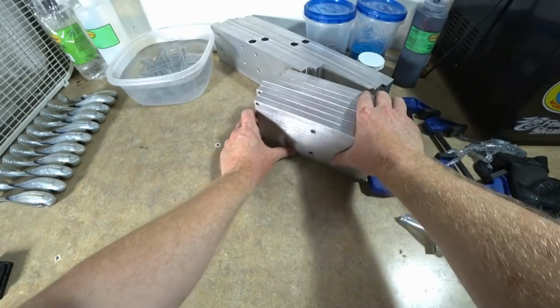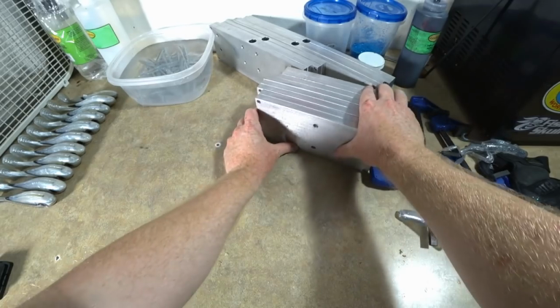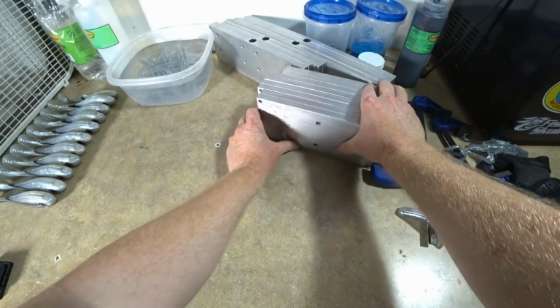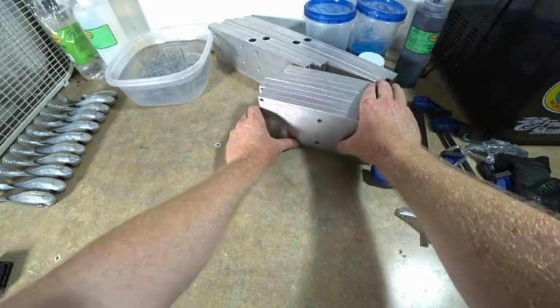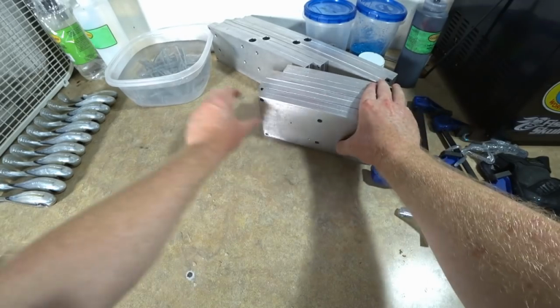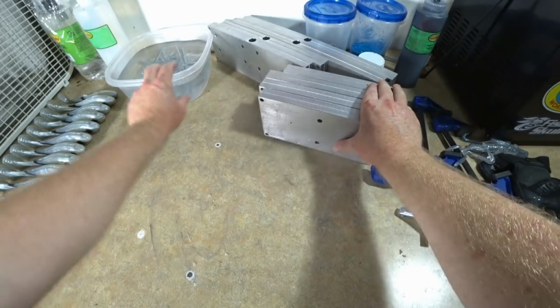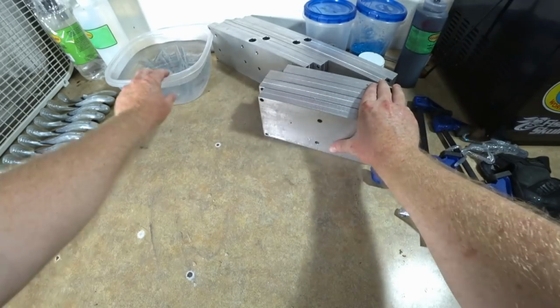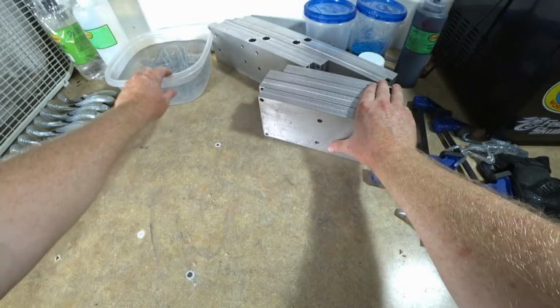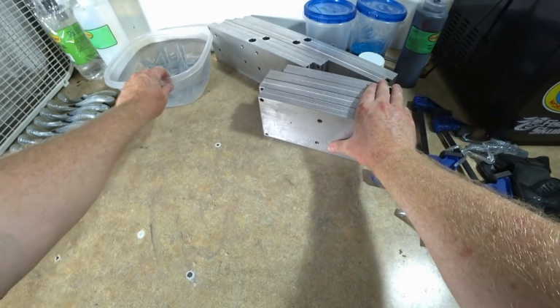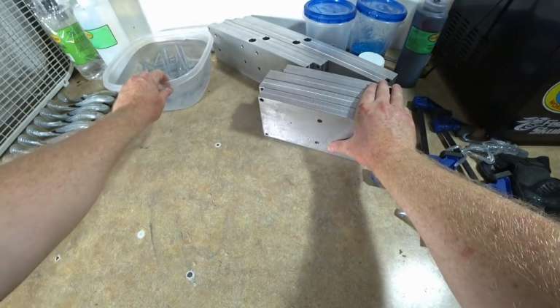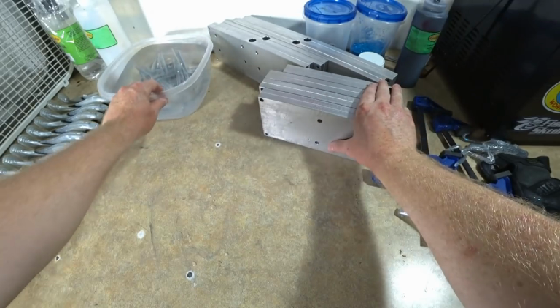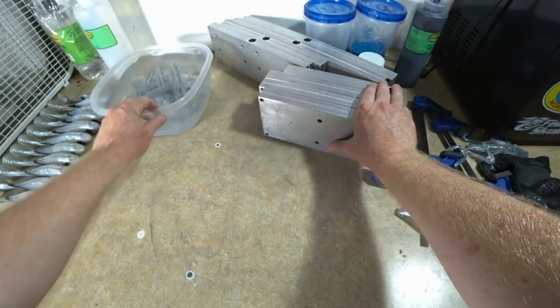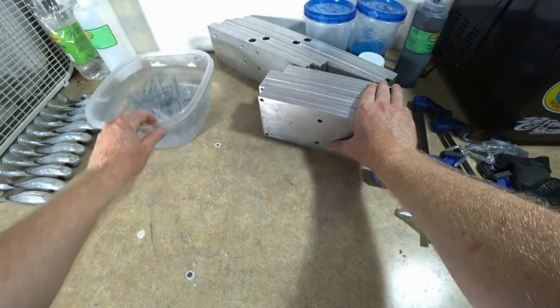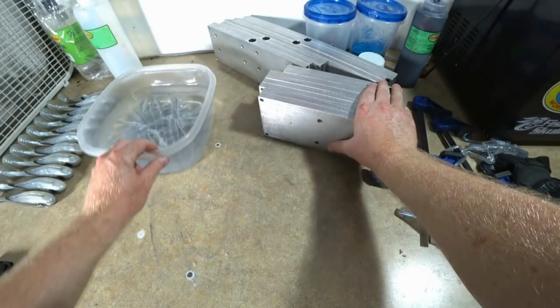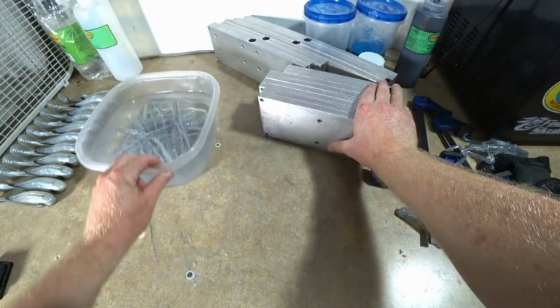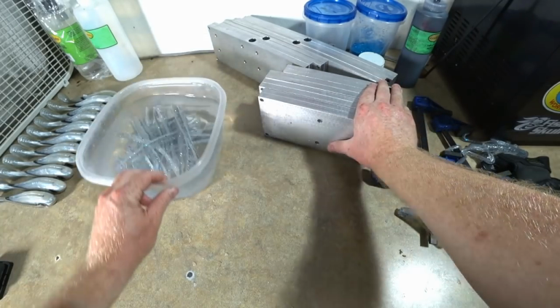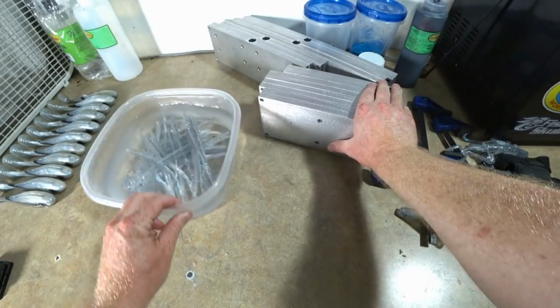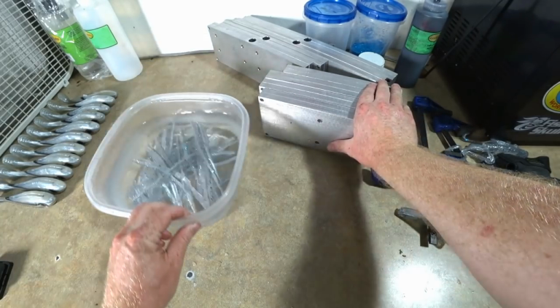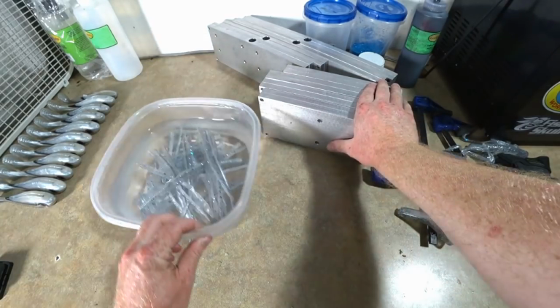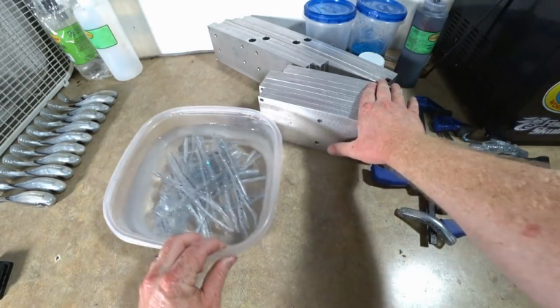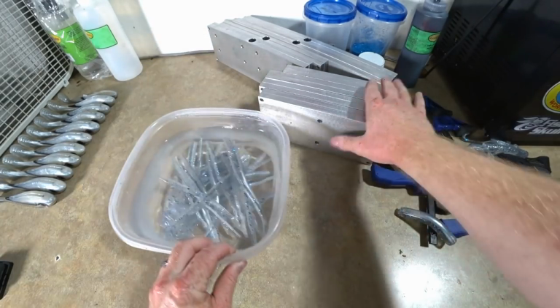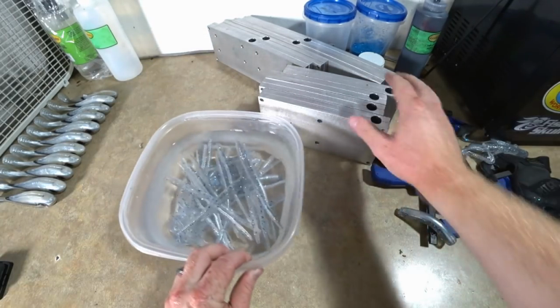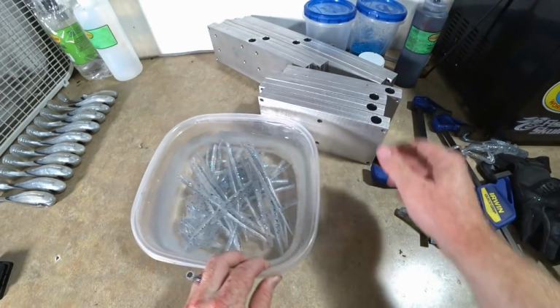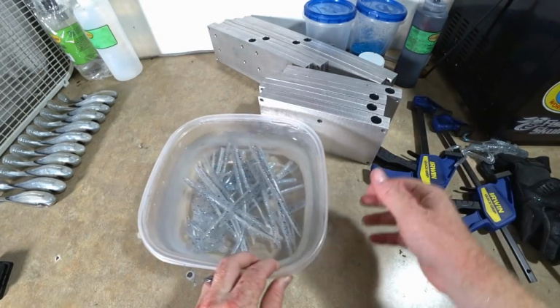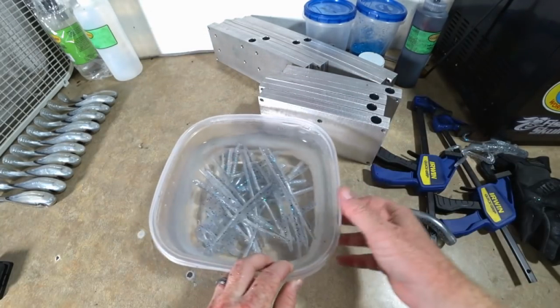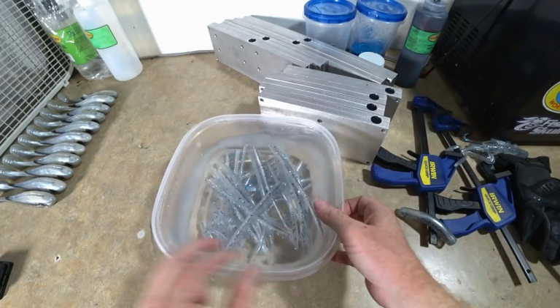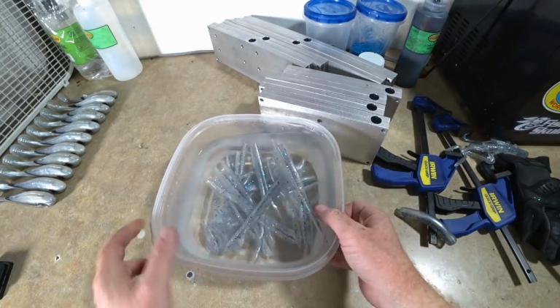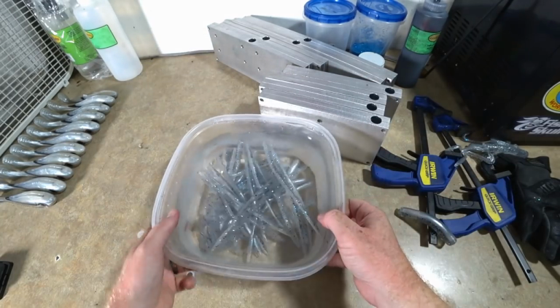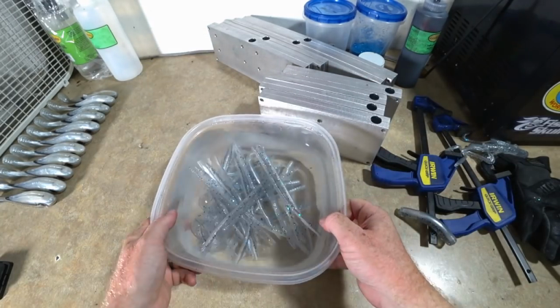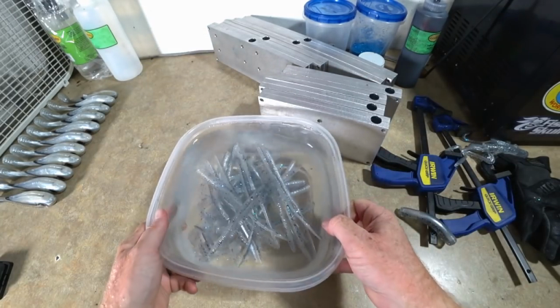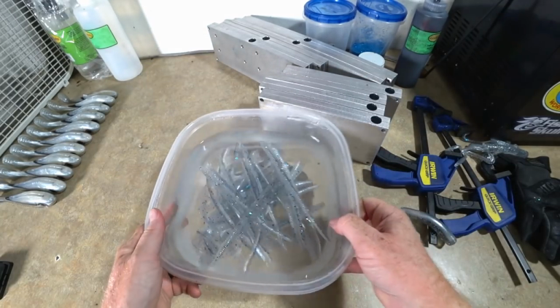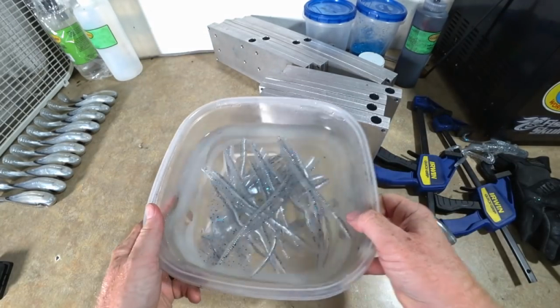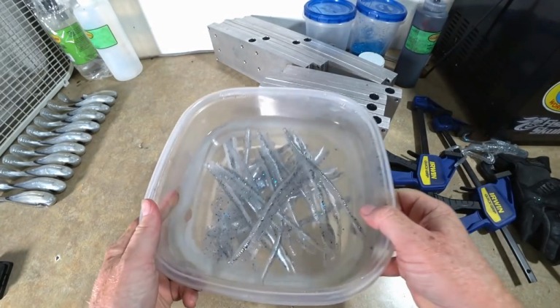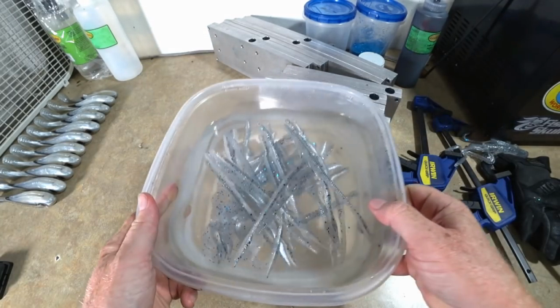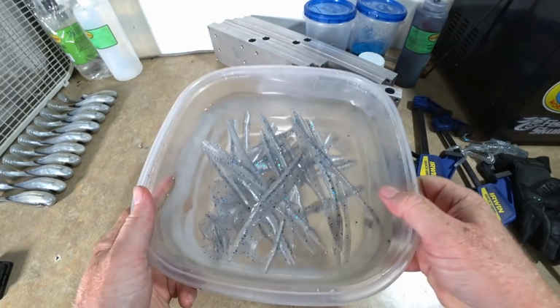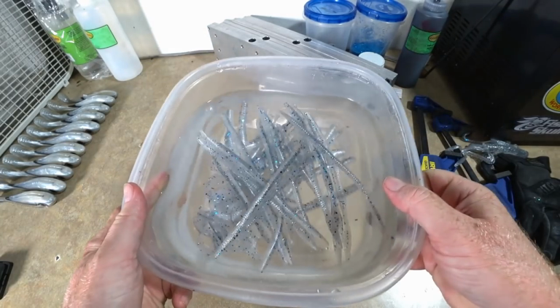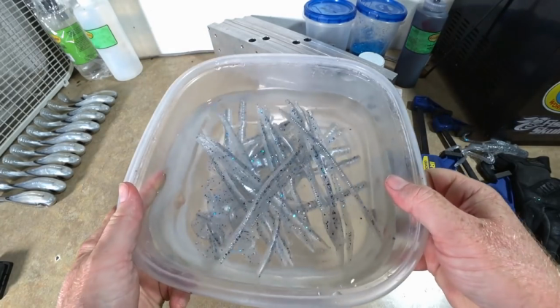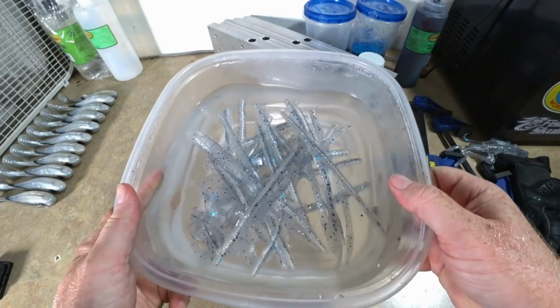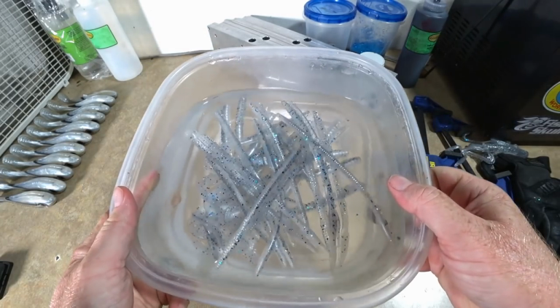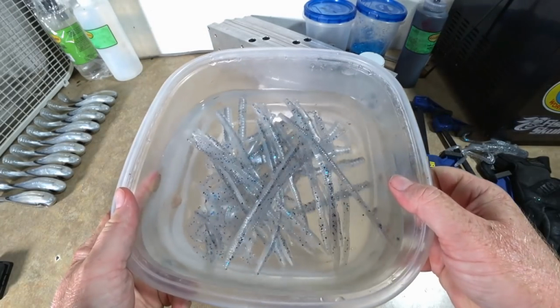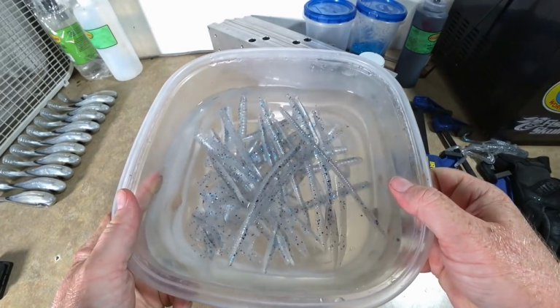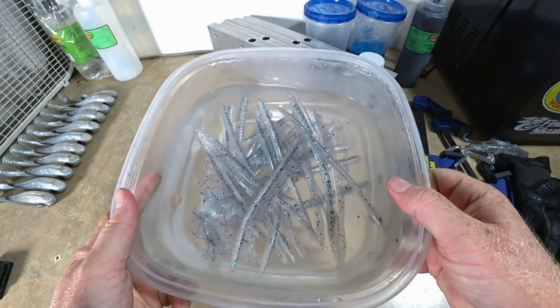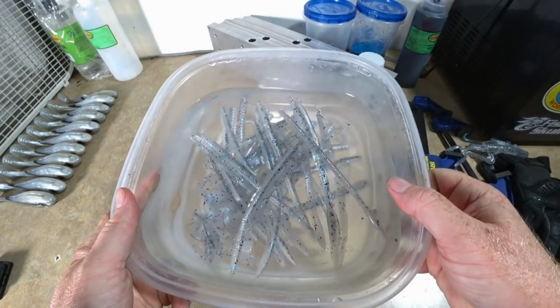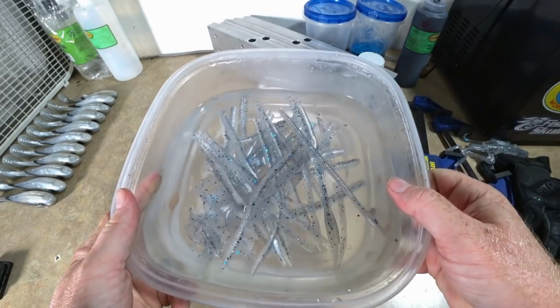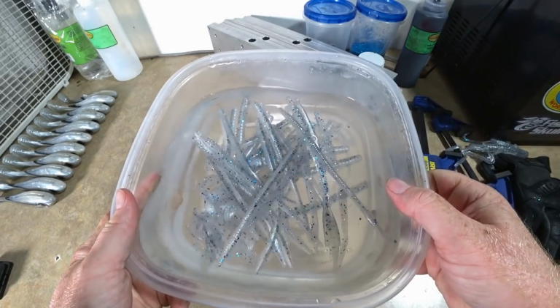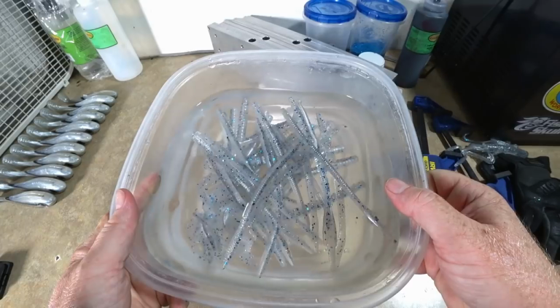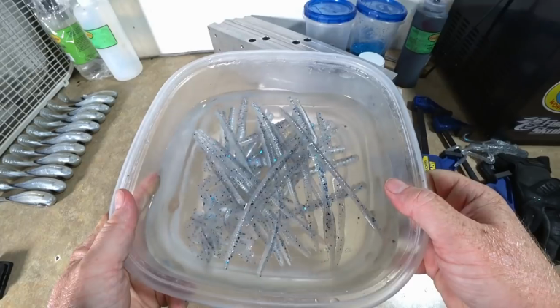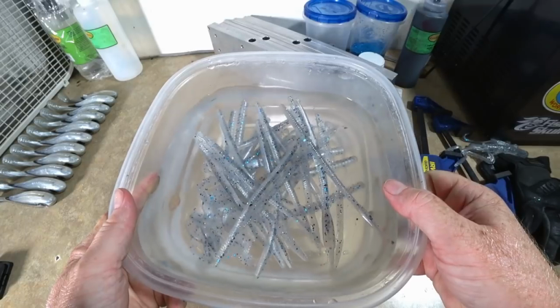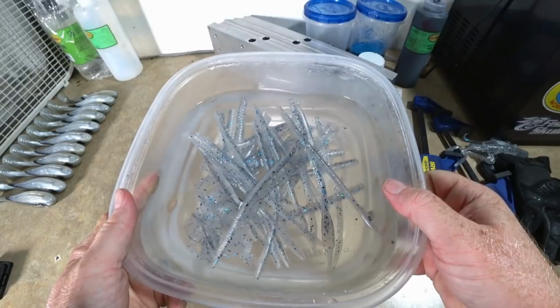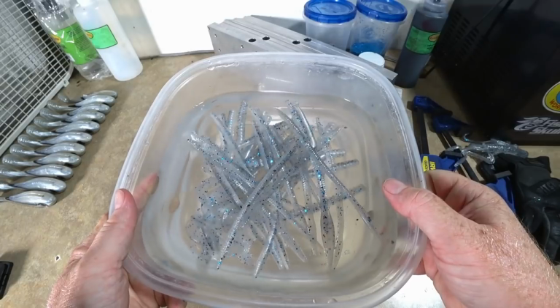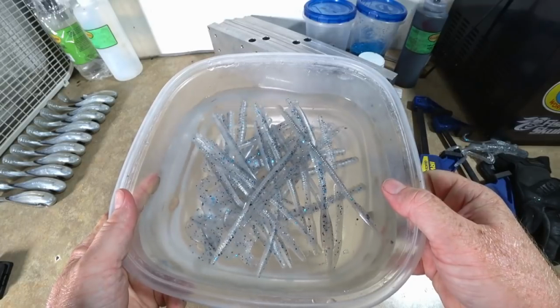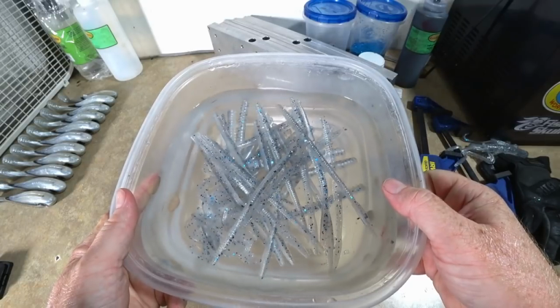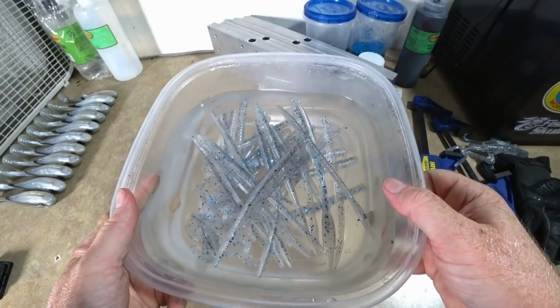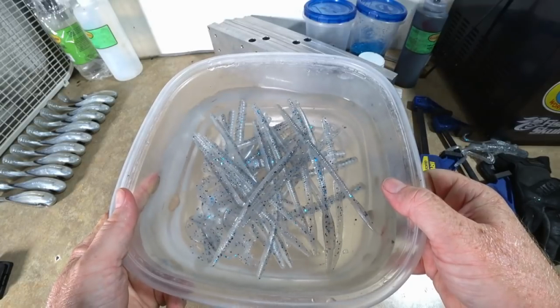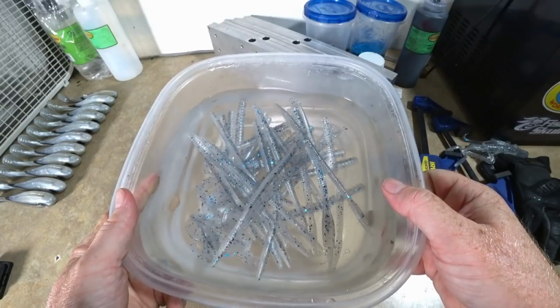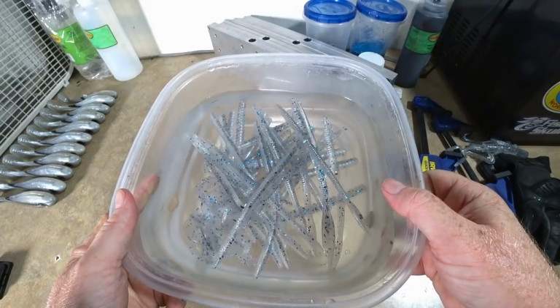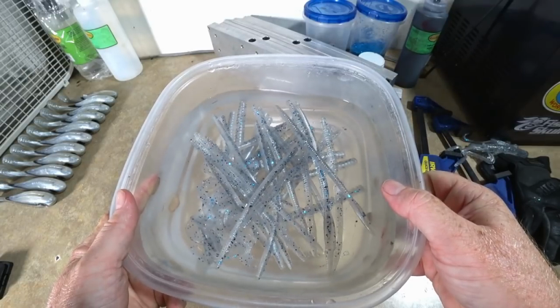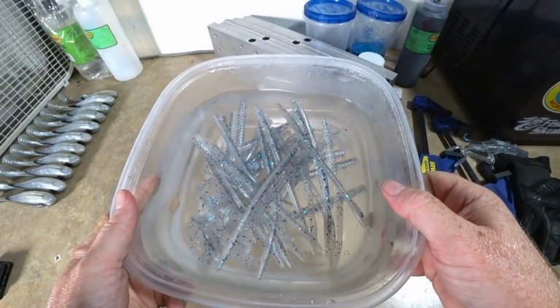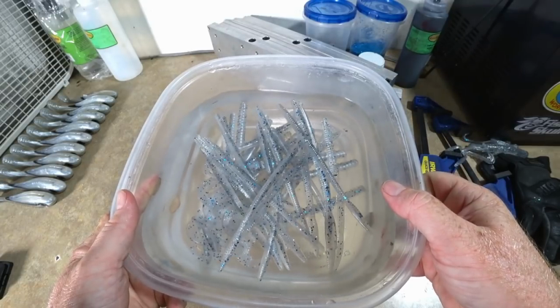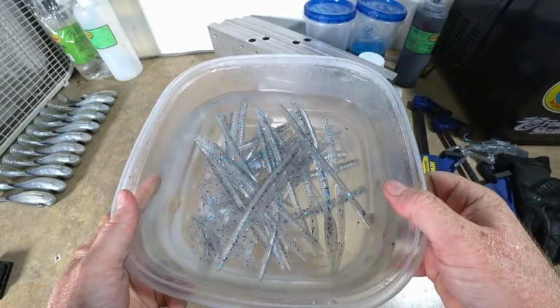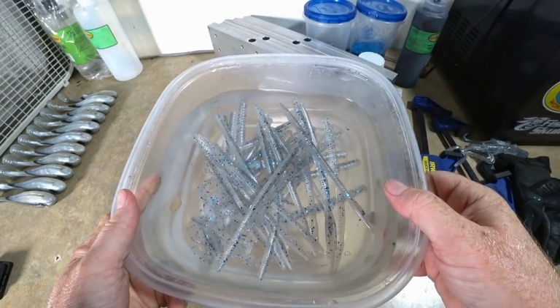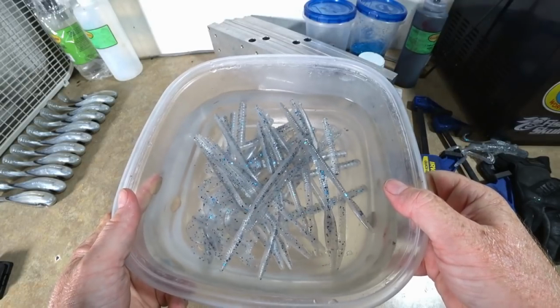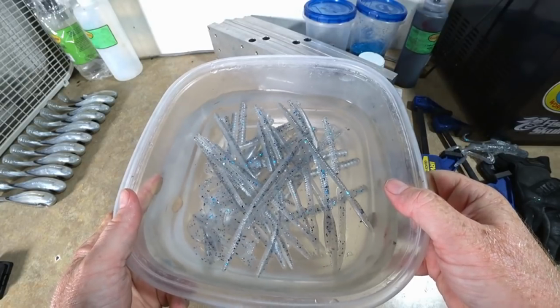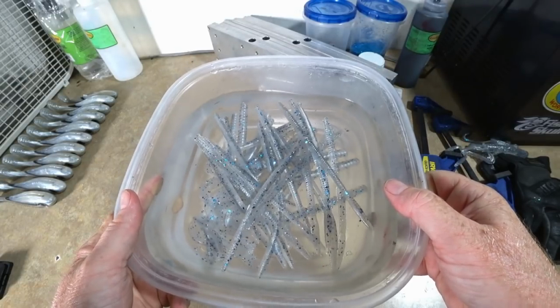Let's see what we have so far. That right there isn't that cool? Shad worms!